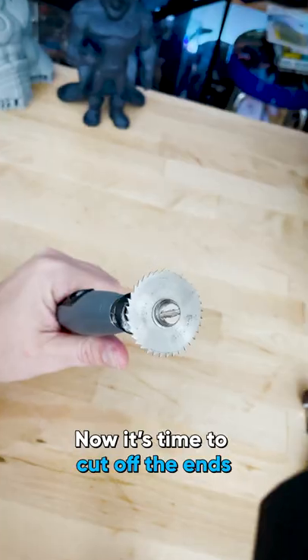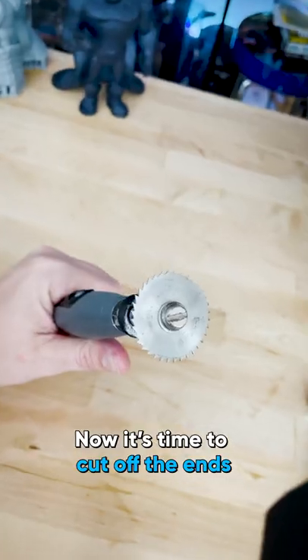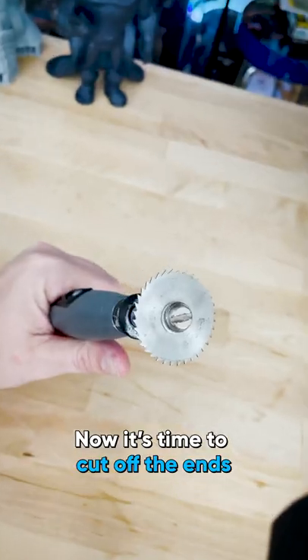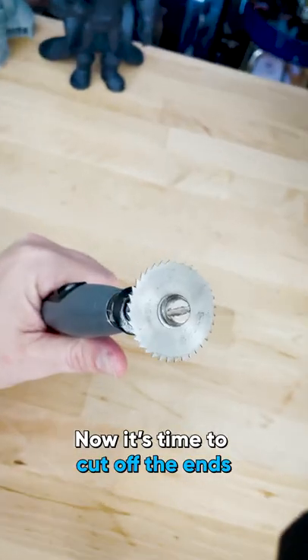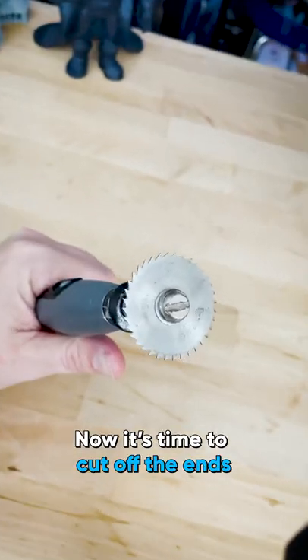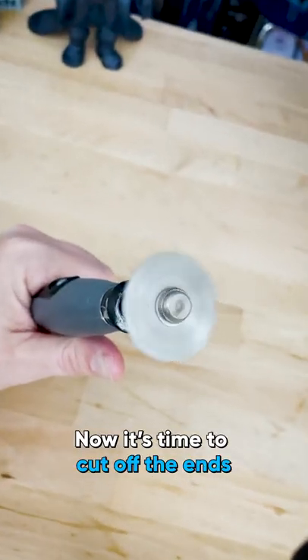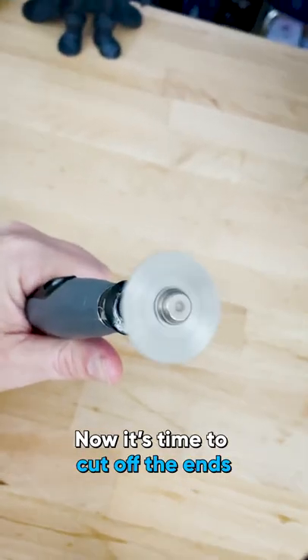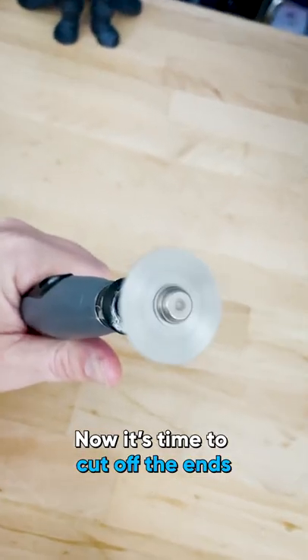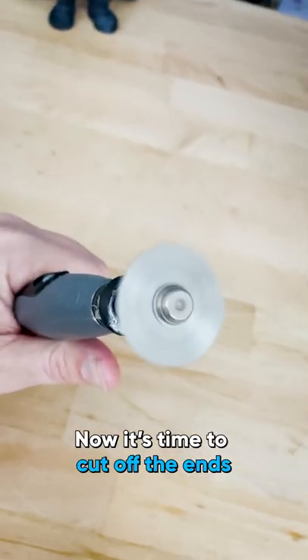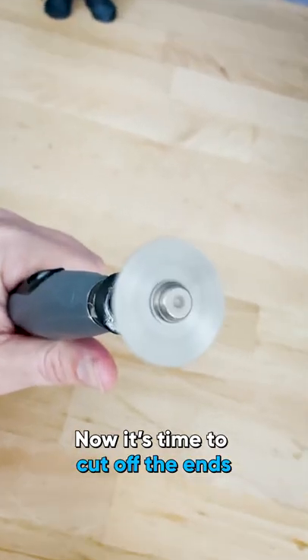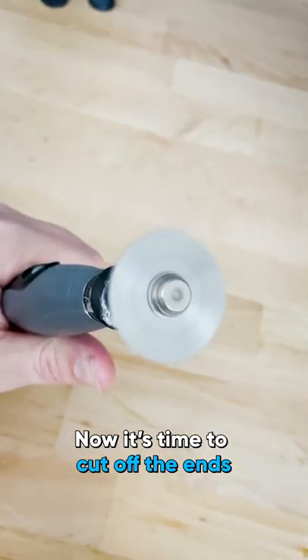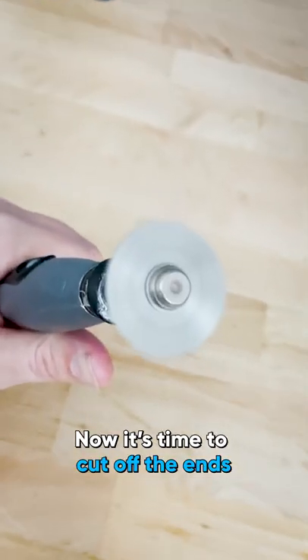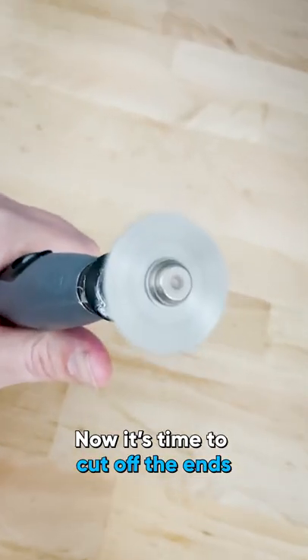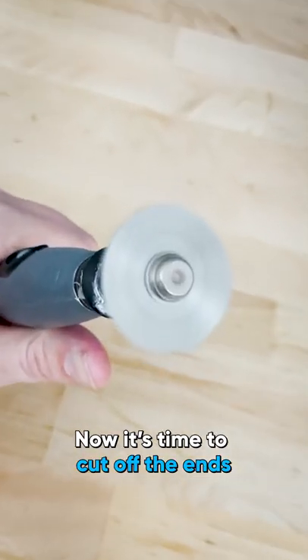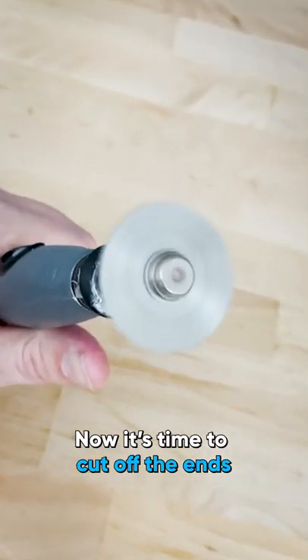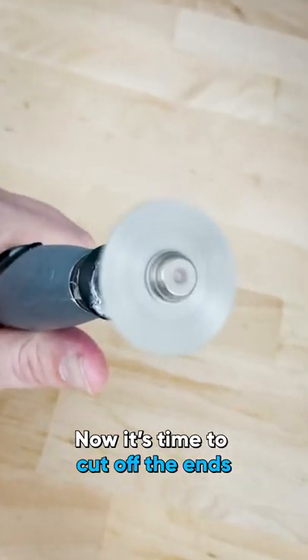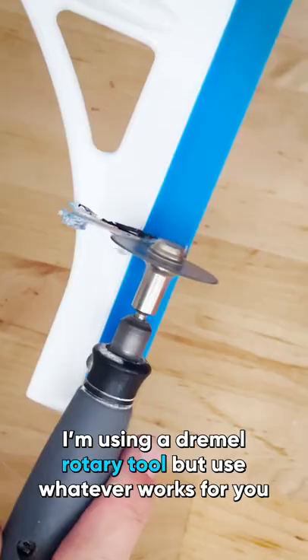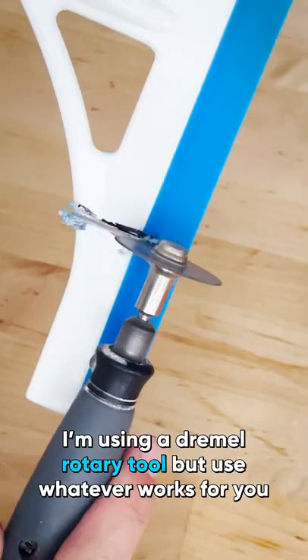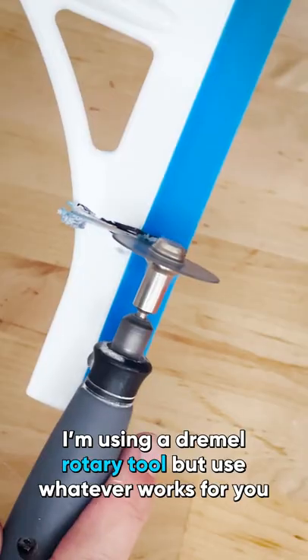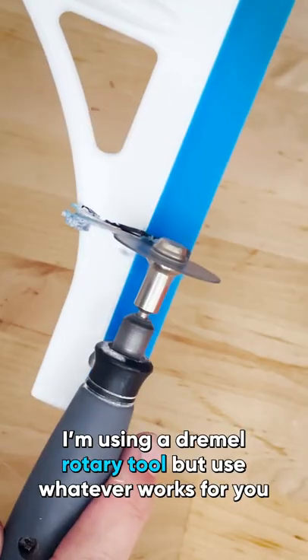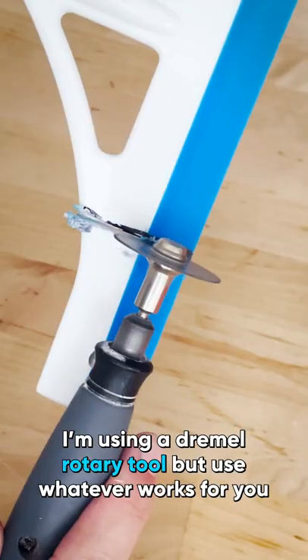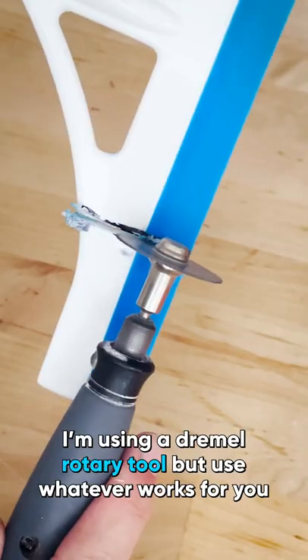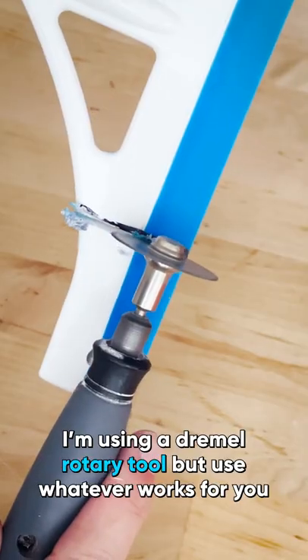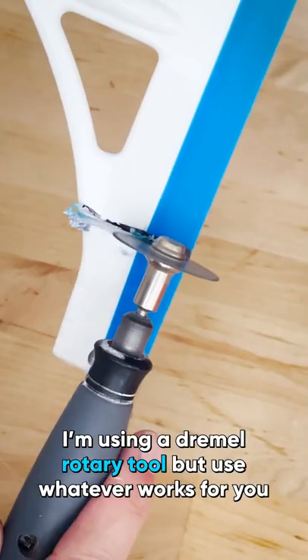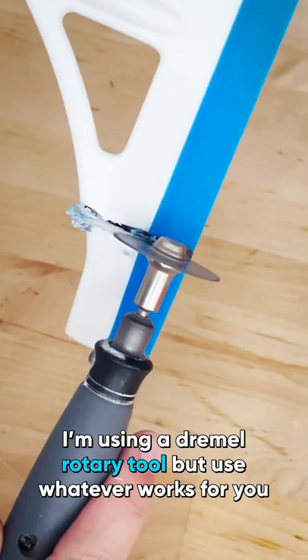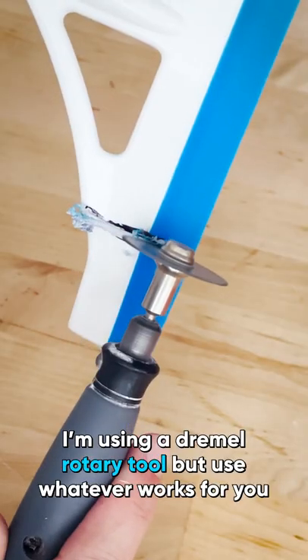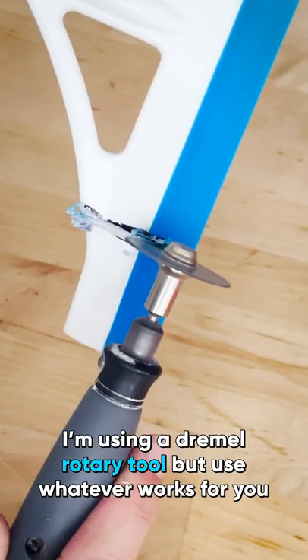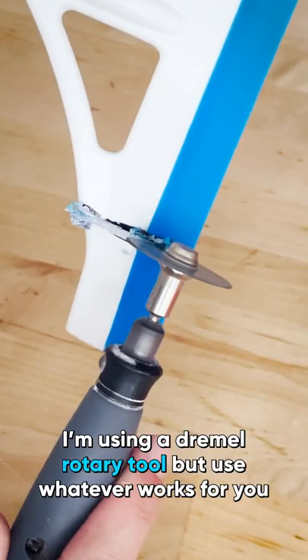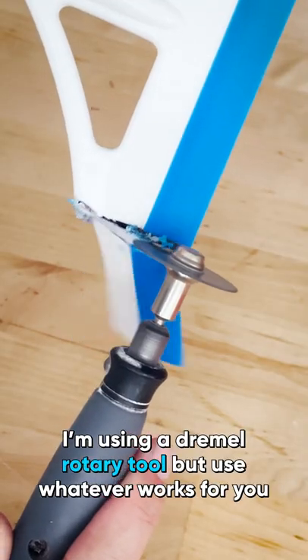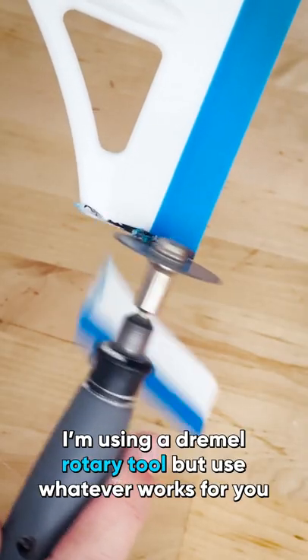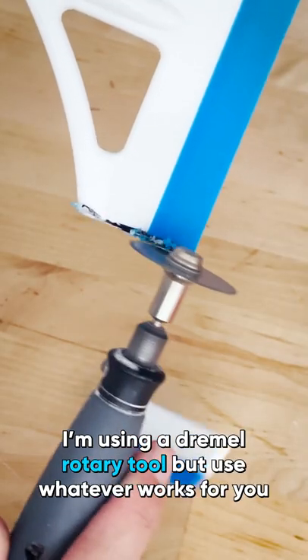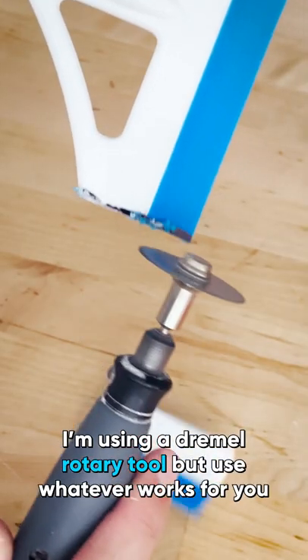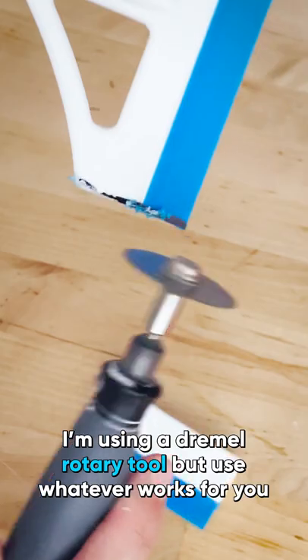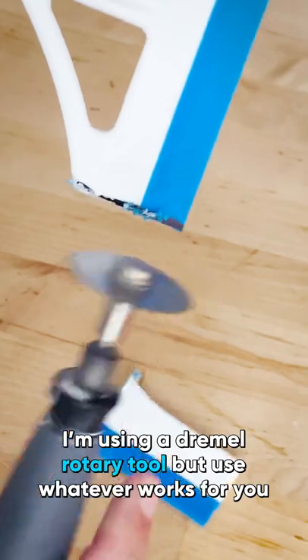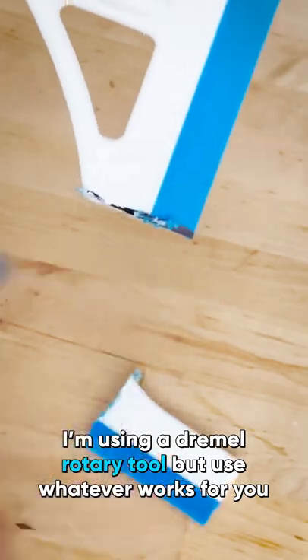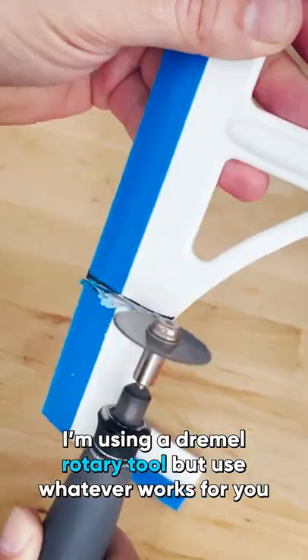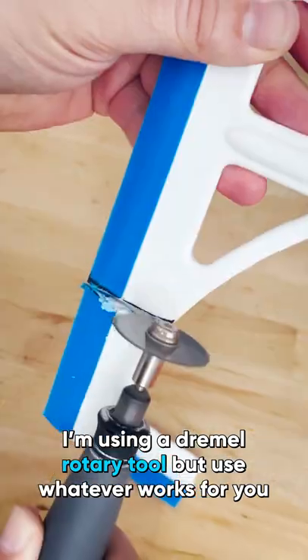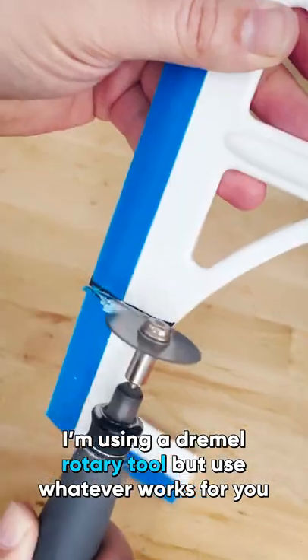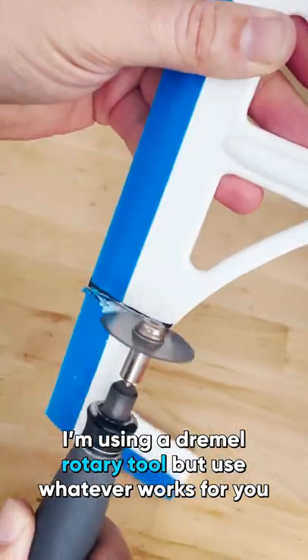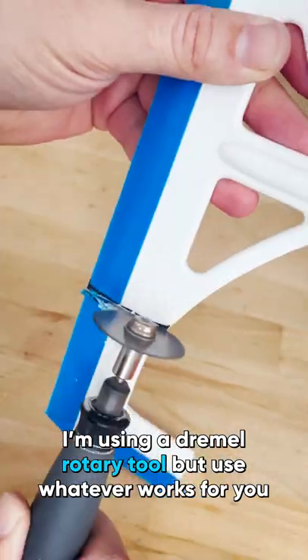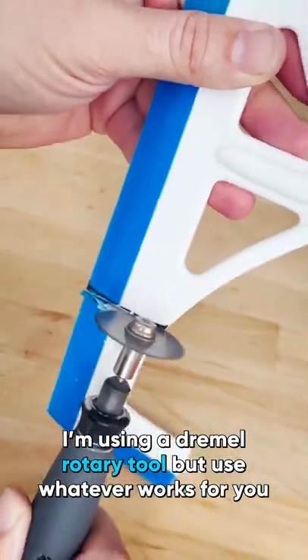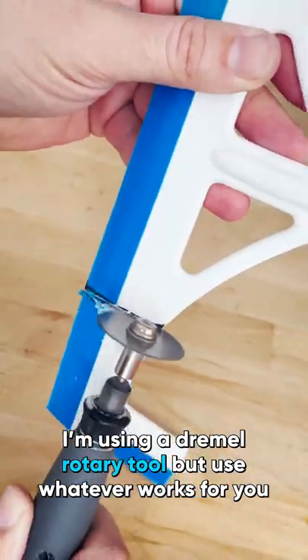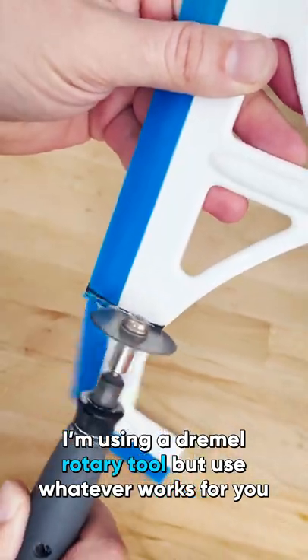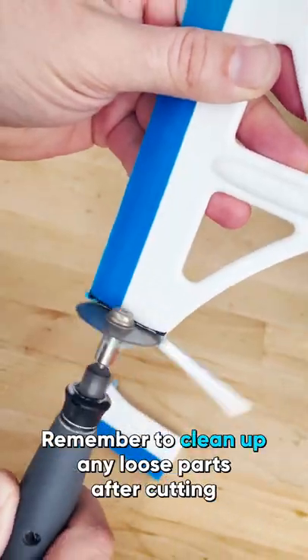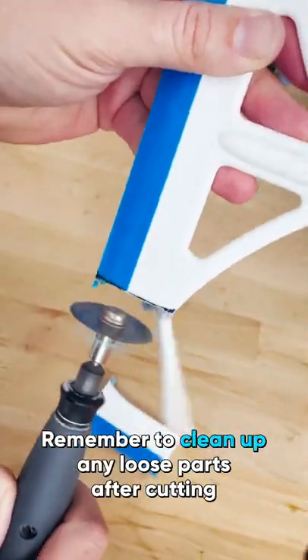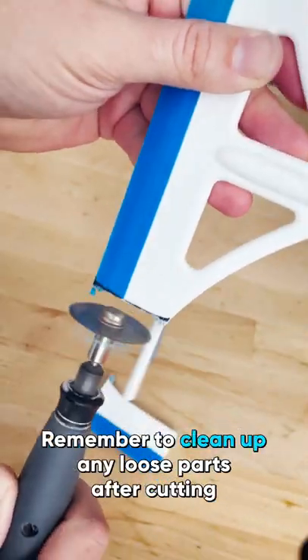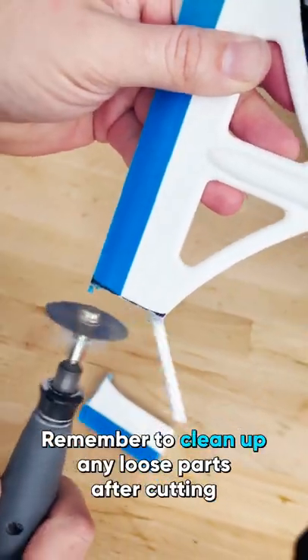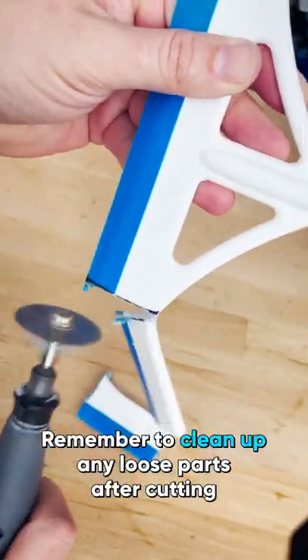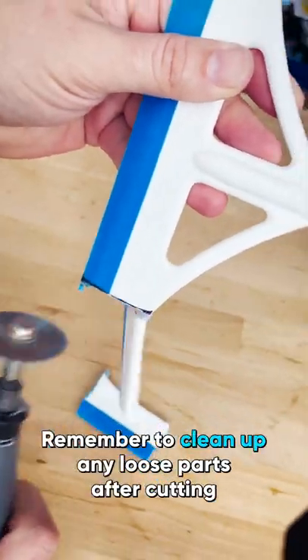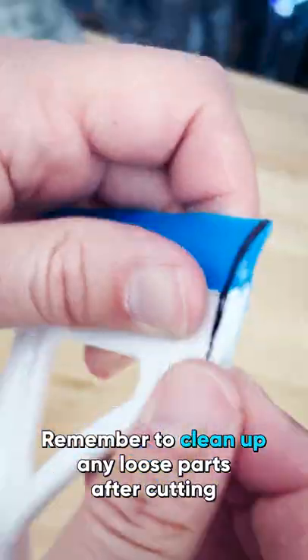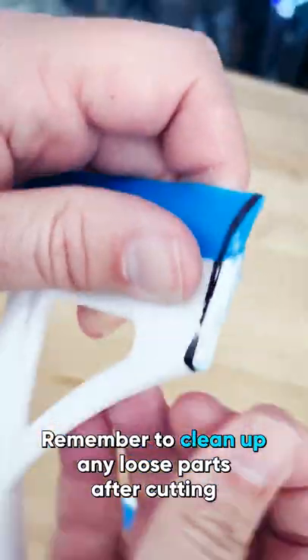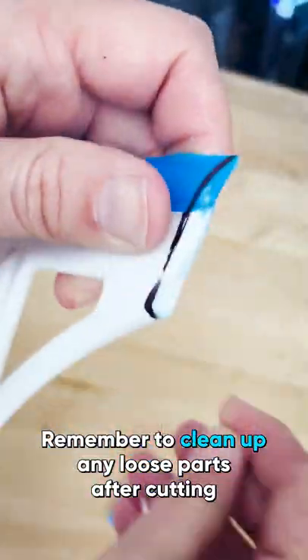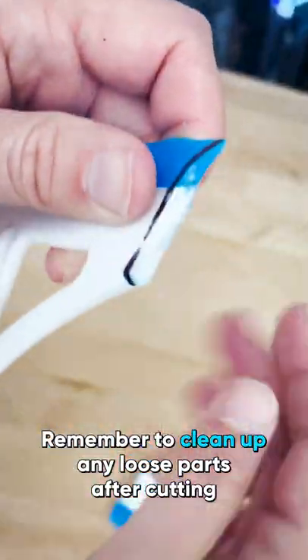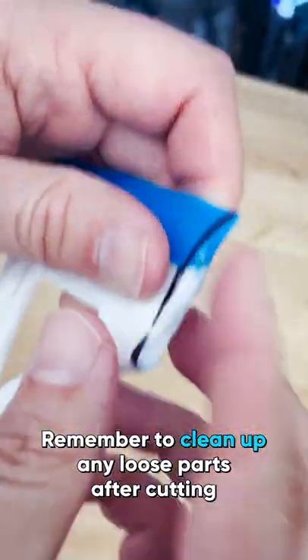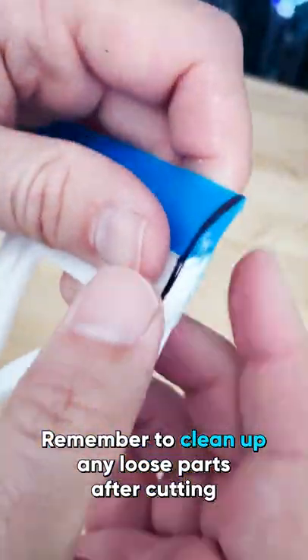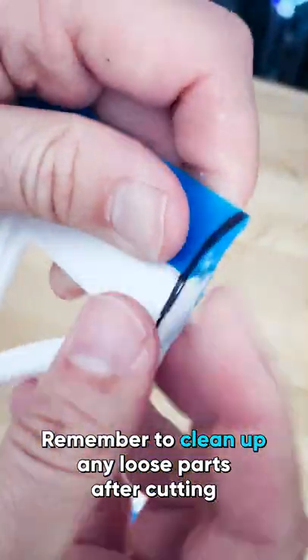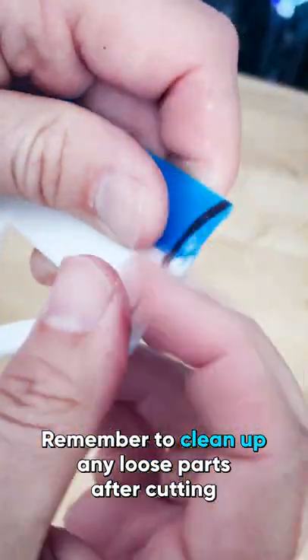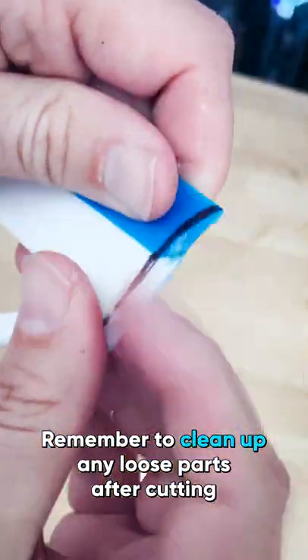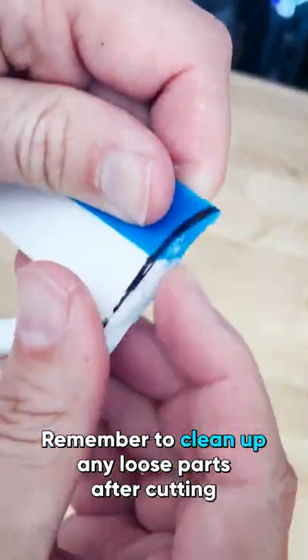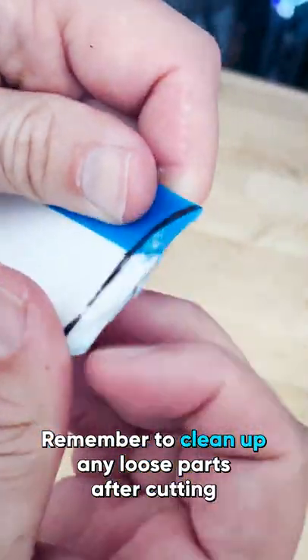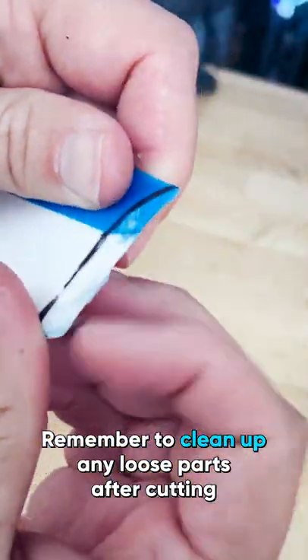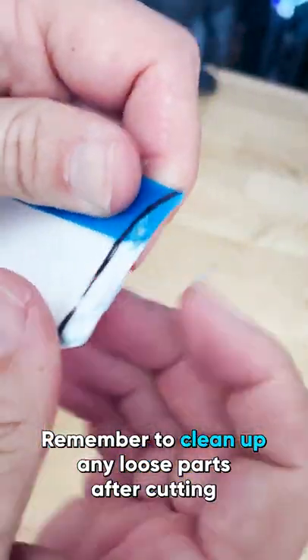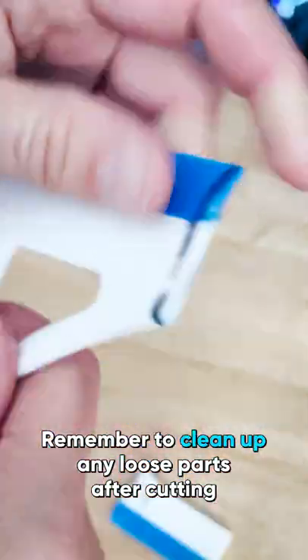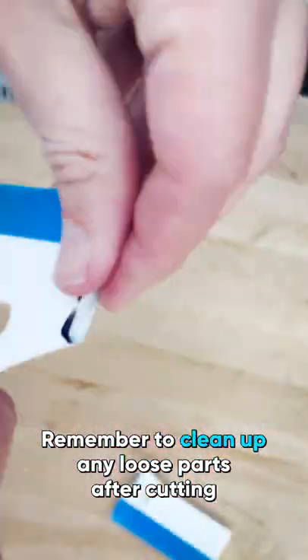Now it's time to cut. I'm using a Dremel rotary tool, but use whatever works for you. Remember to clean off any loose parts after cutting.